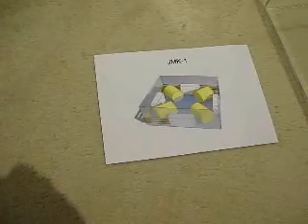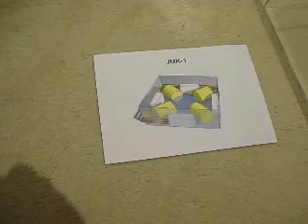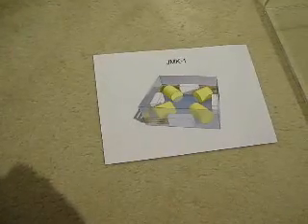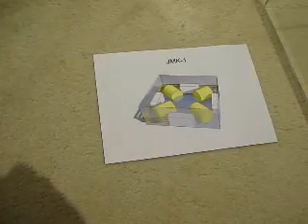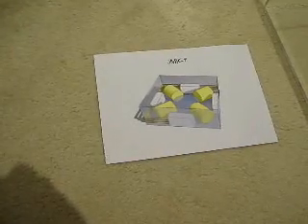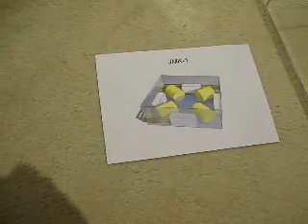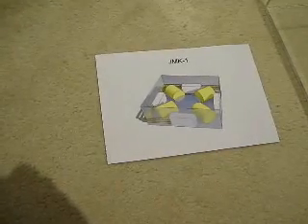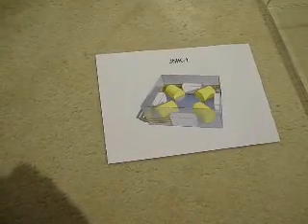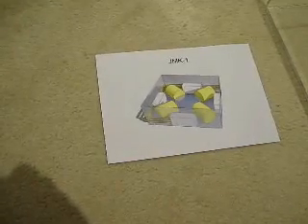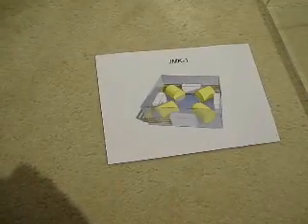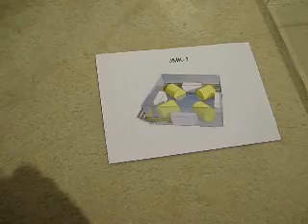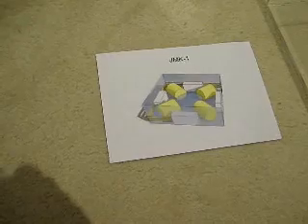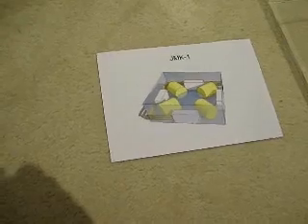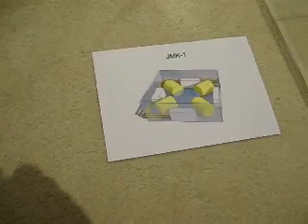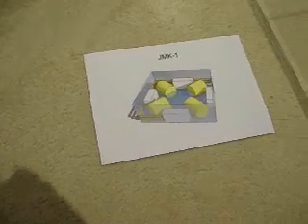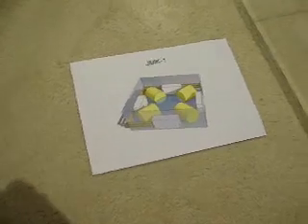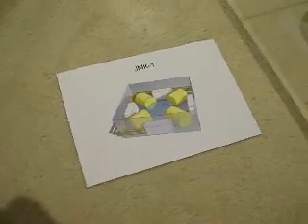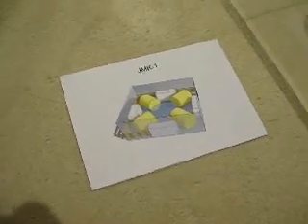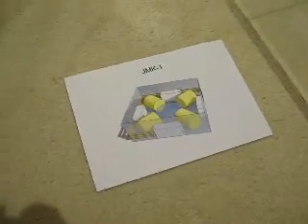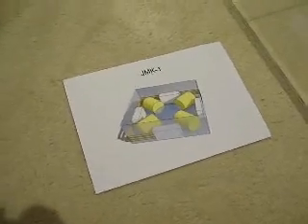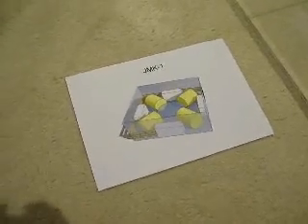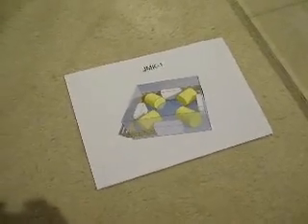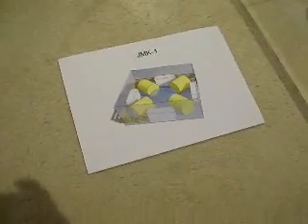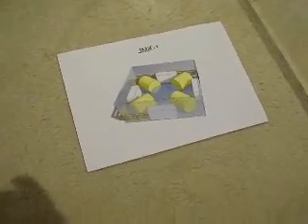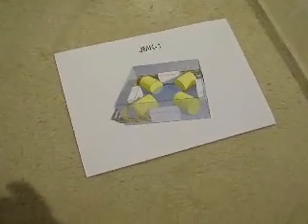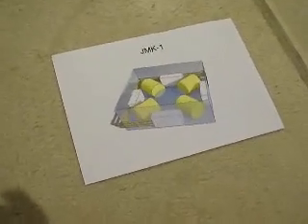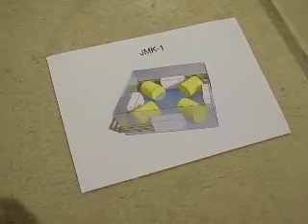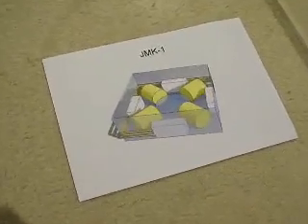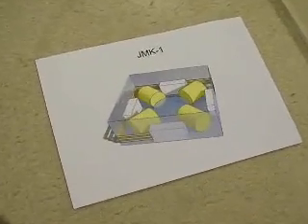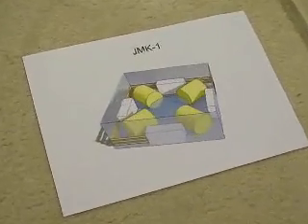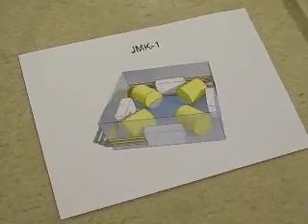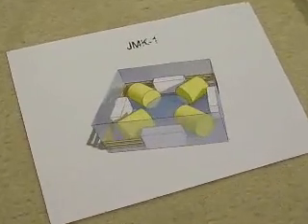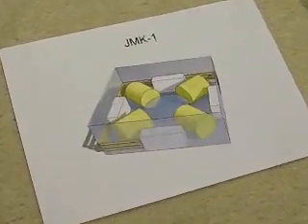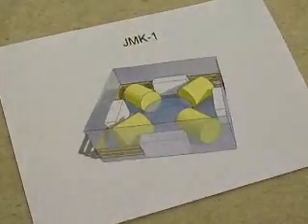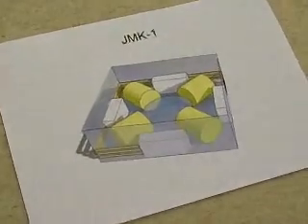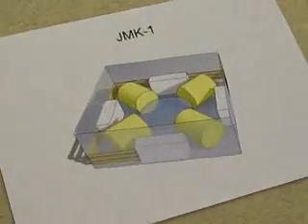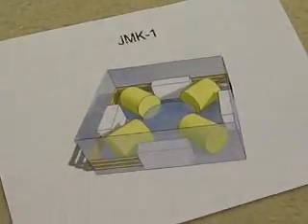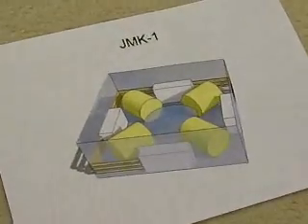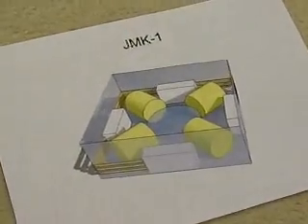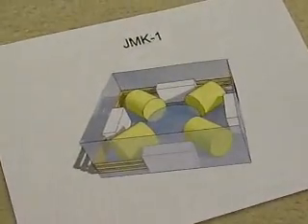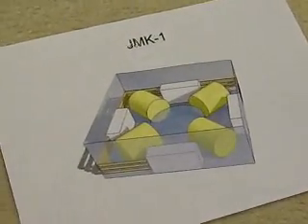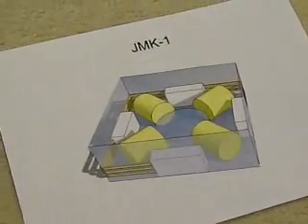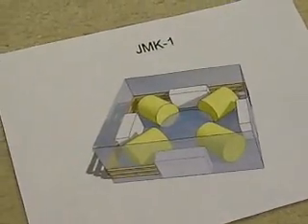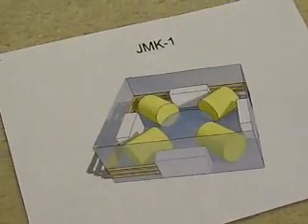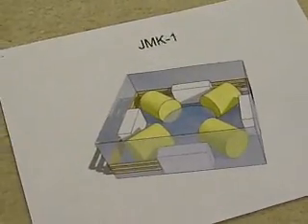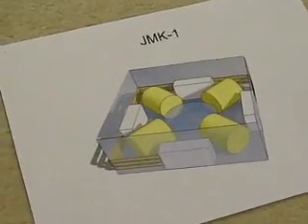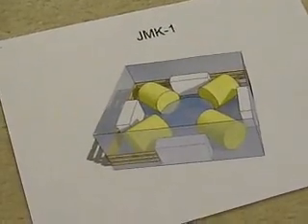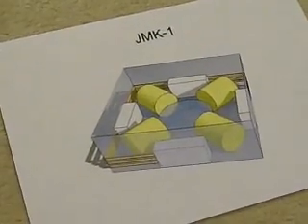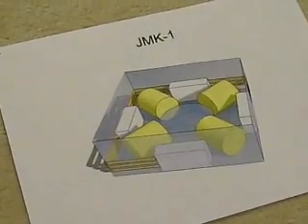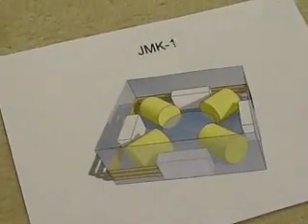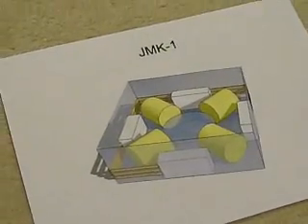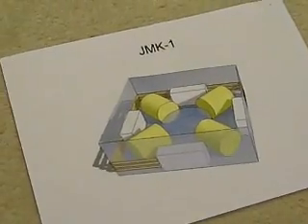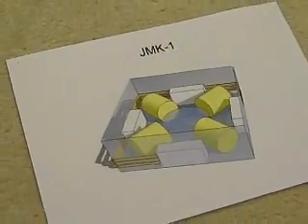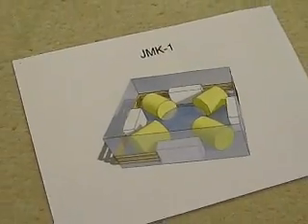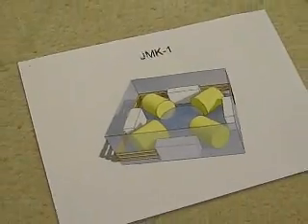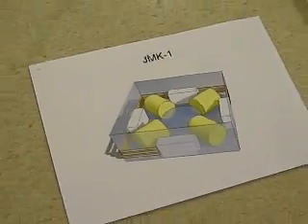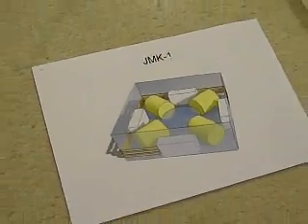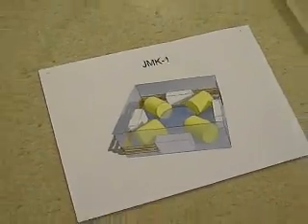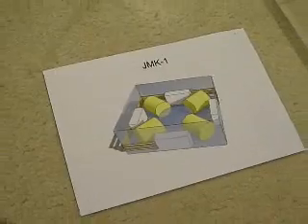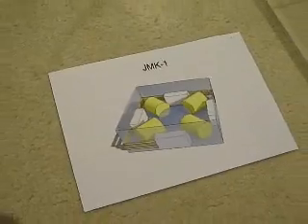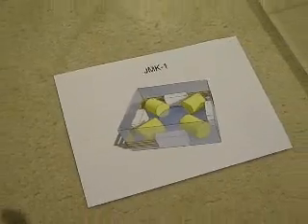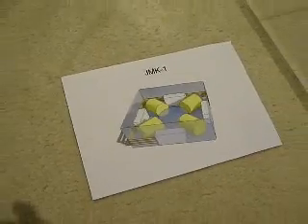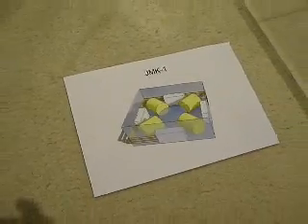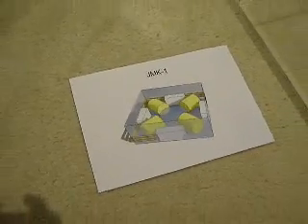G'day everyone again. That's the rendering I did of my charger I'm building, which I had in my other video.